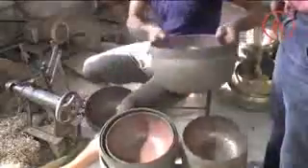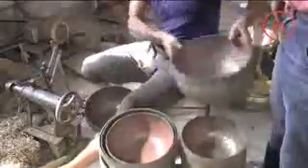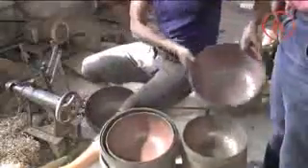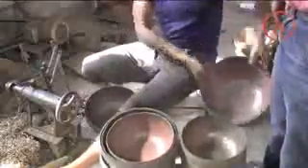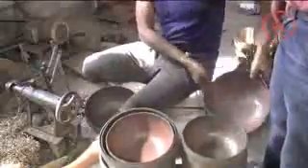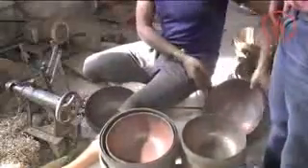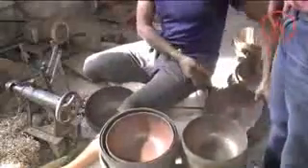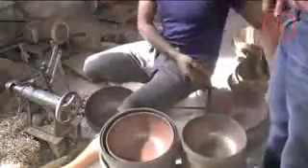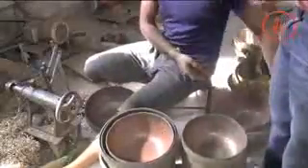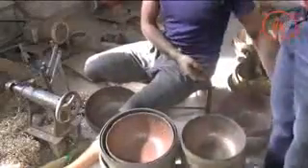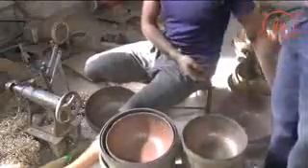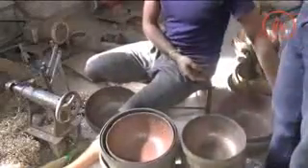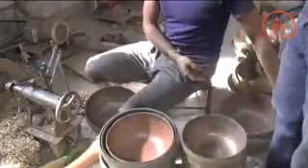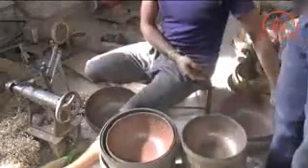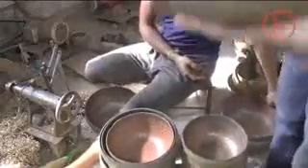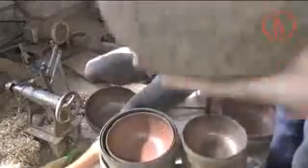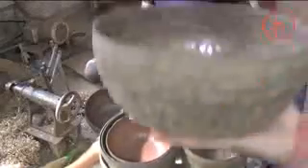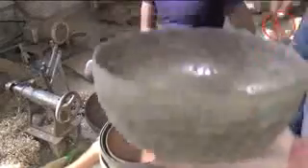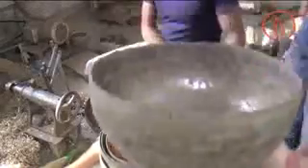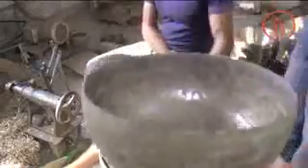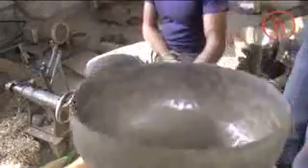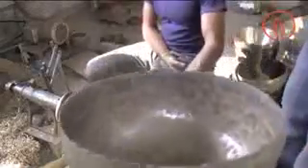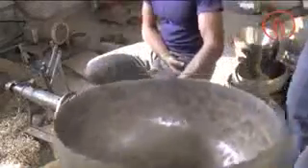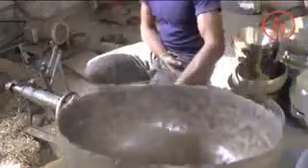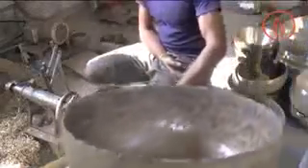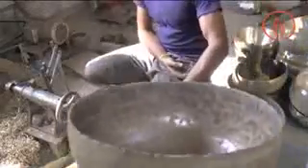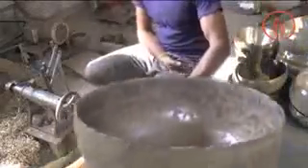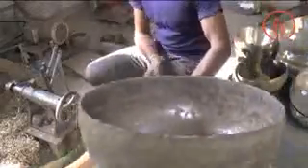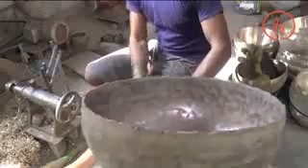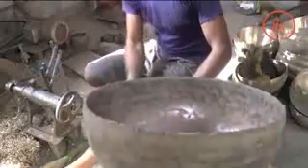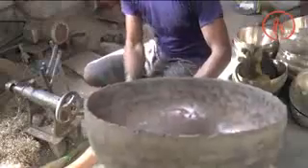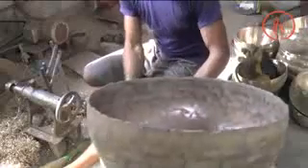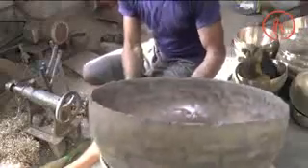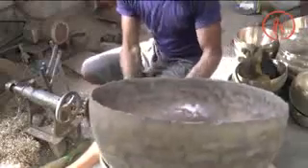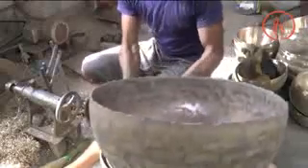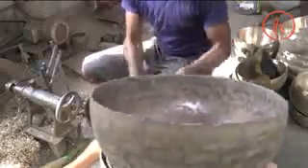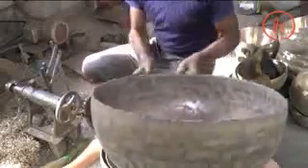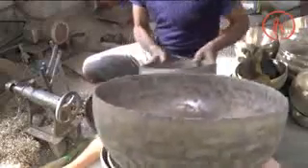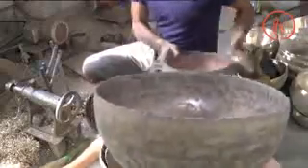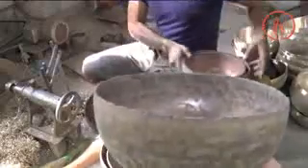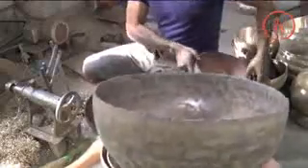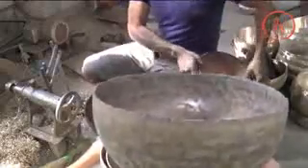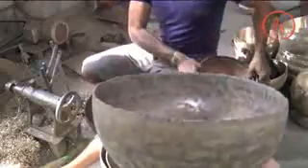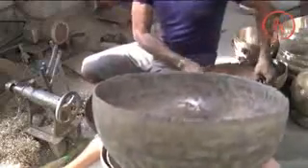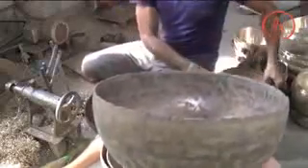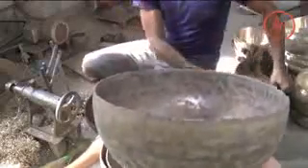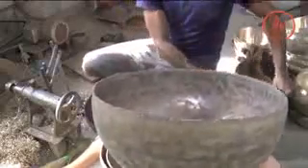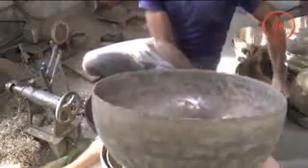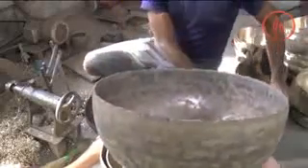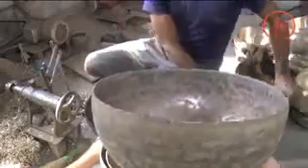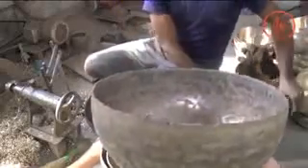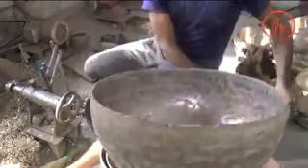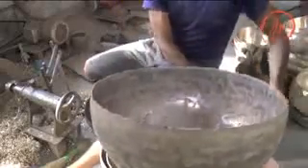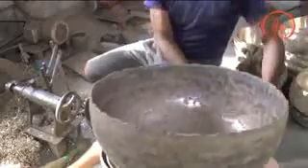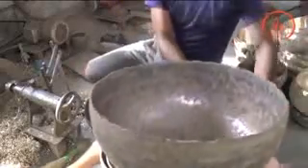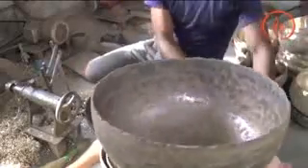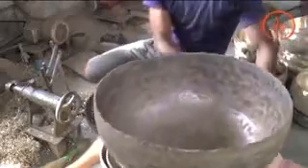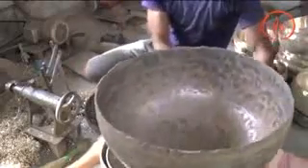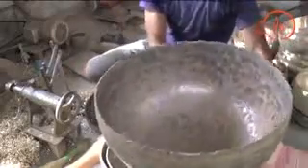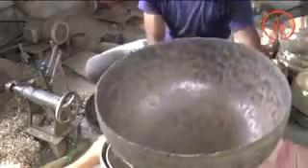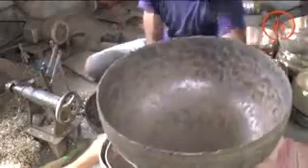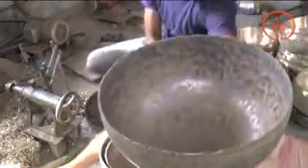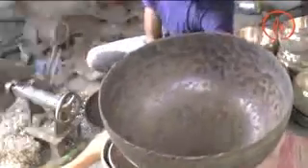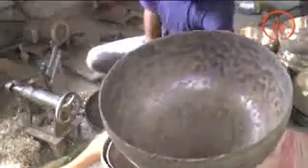In the last phase of production, the bowl is given its final form and thickness with a milling machine.